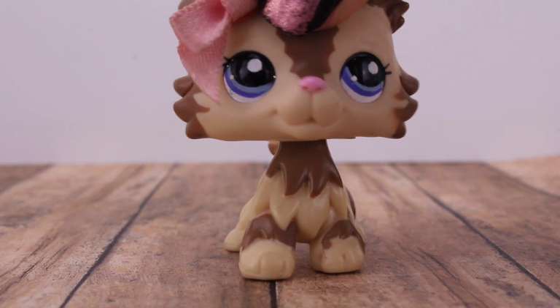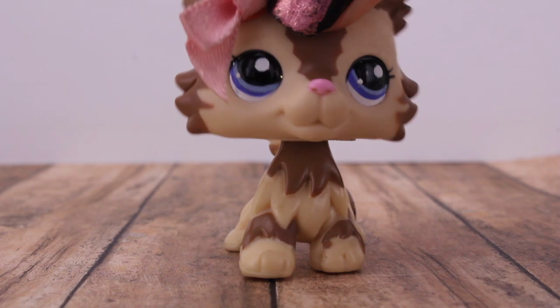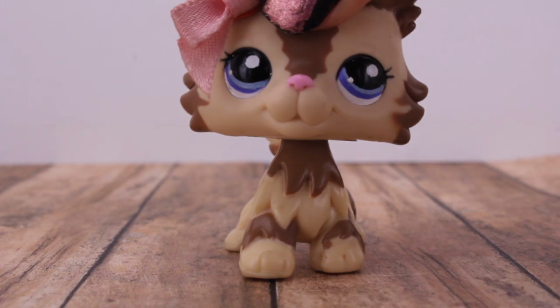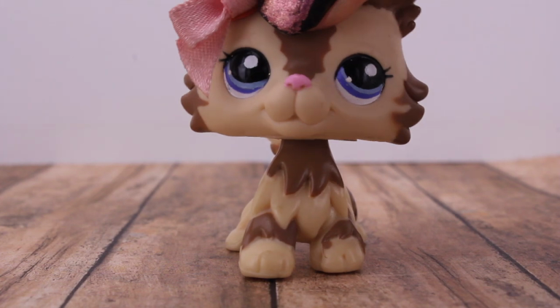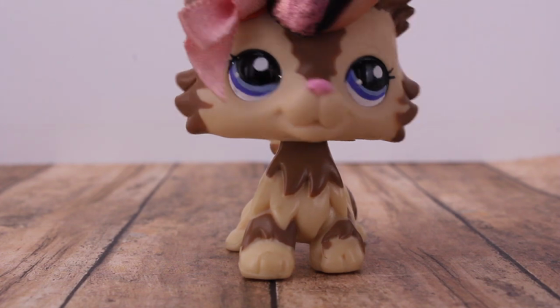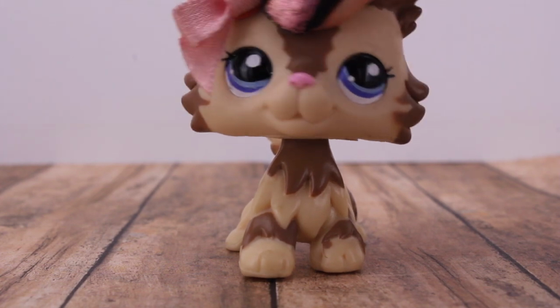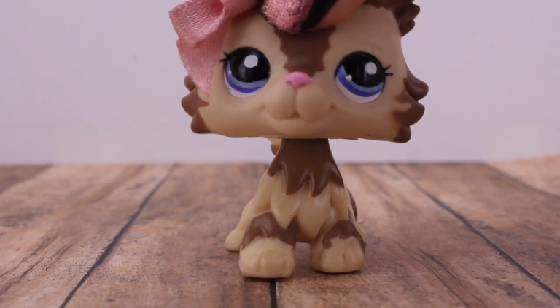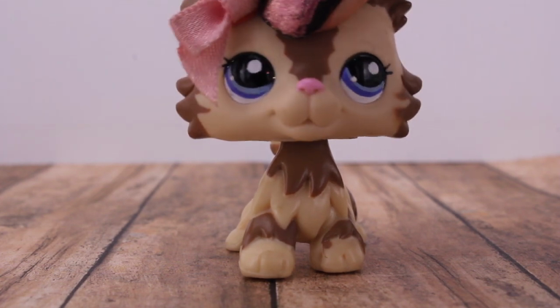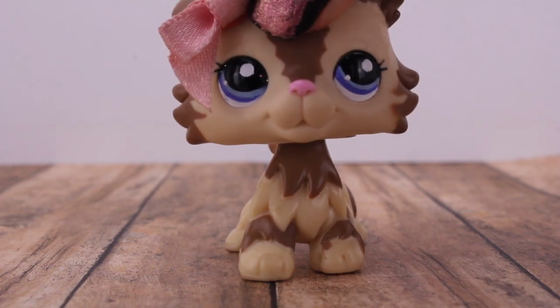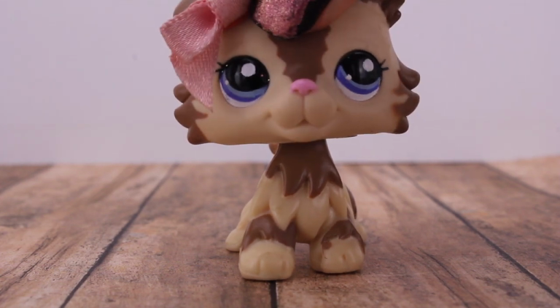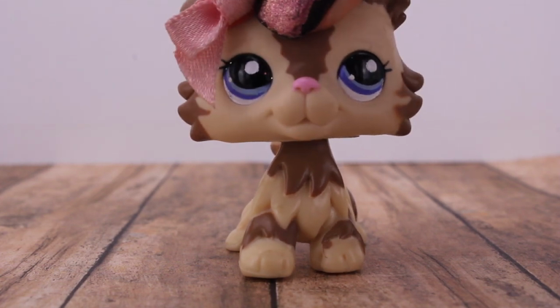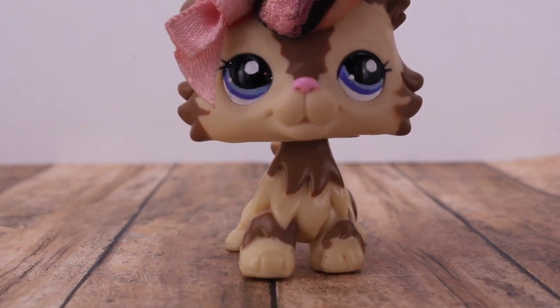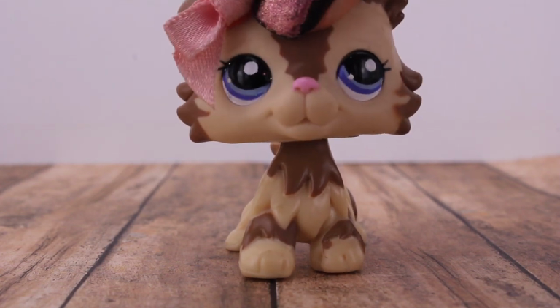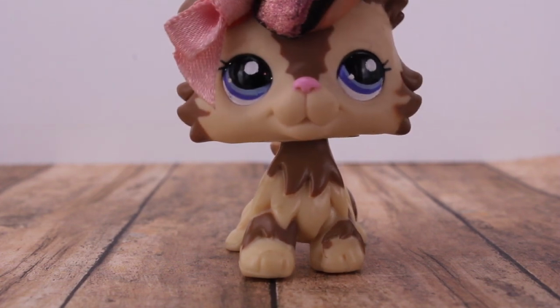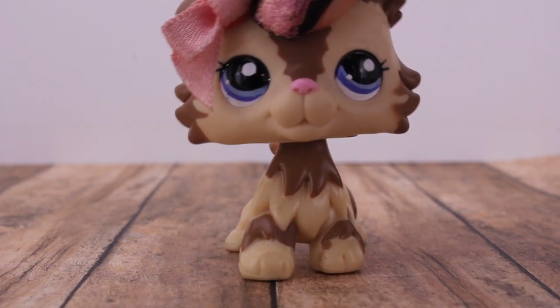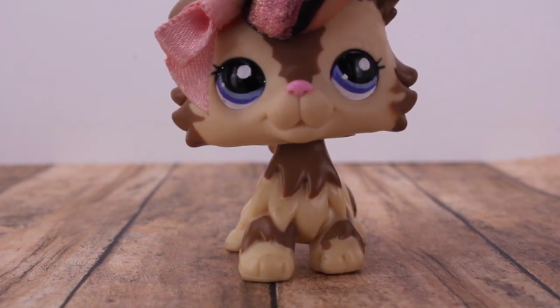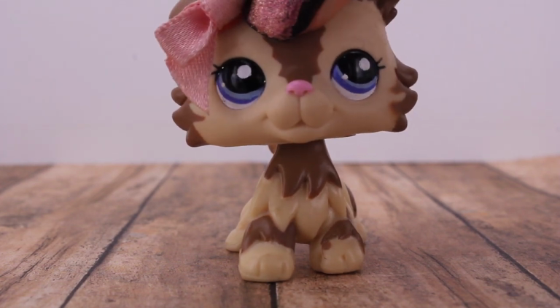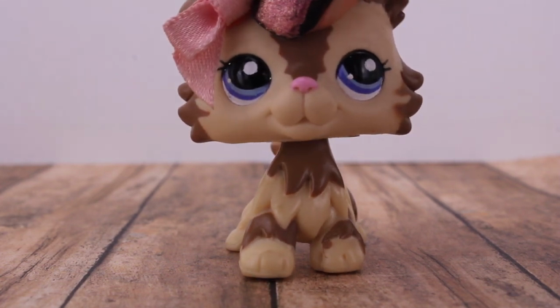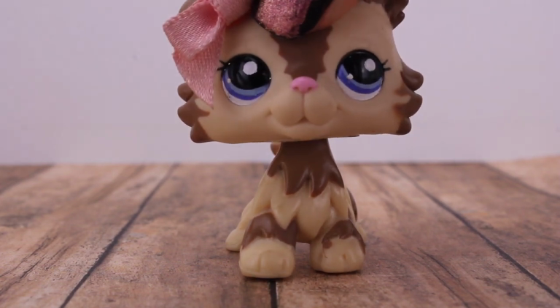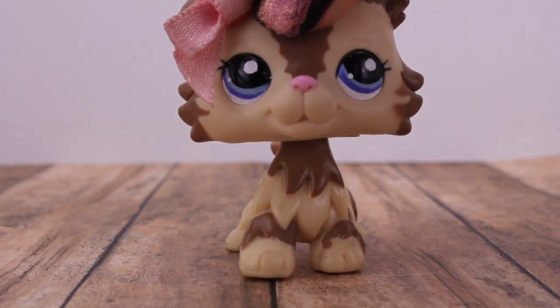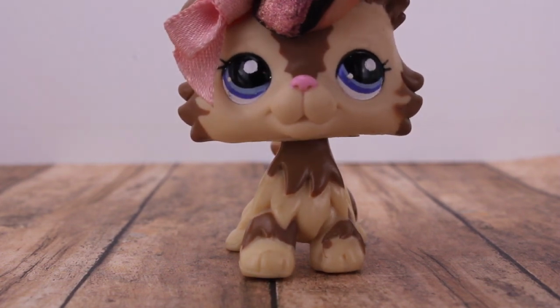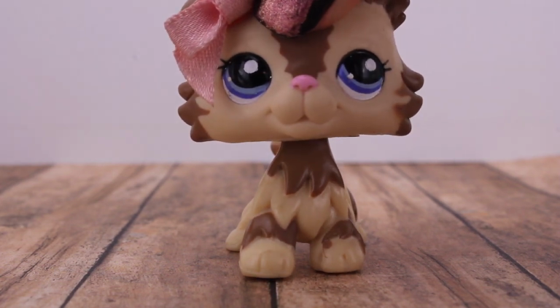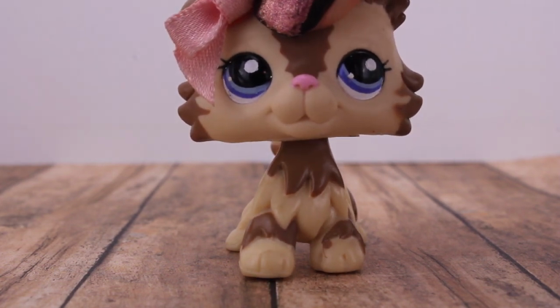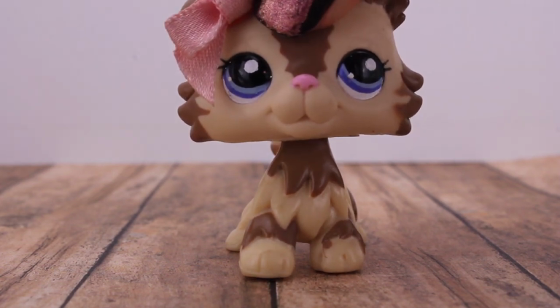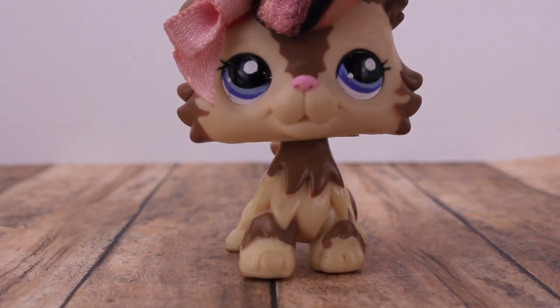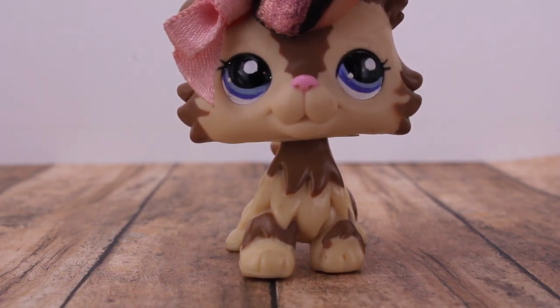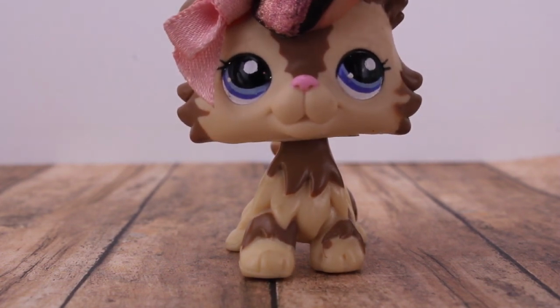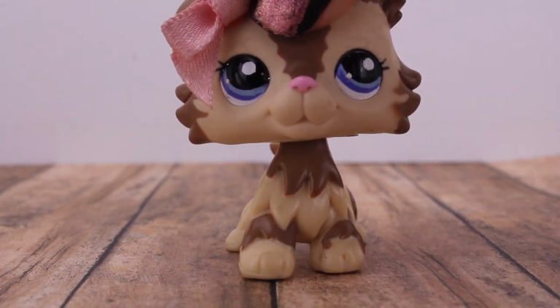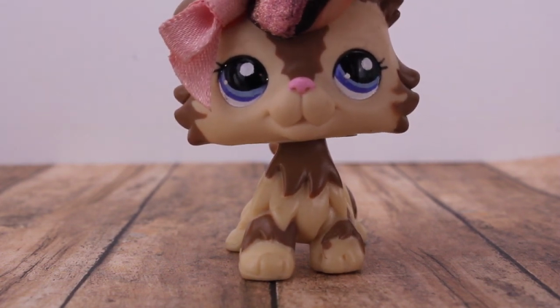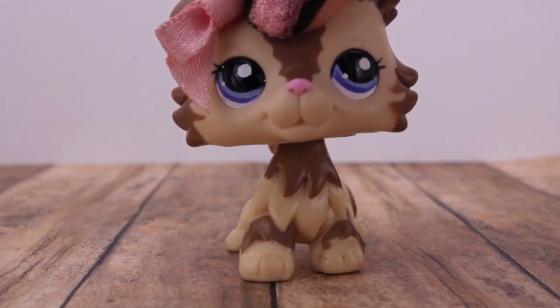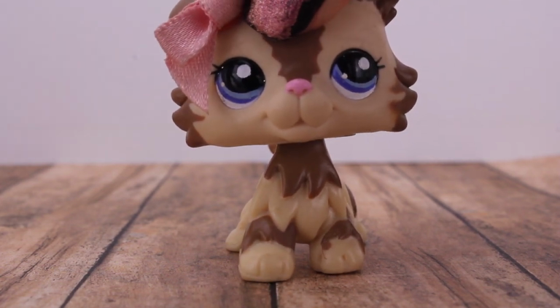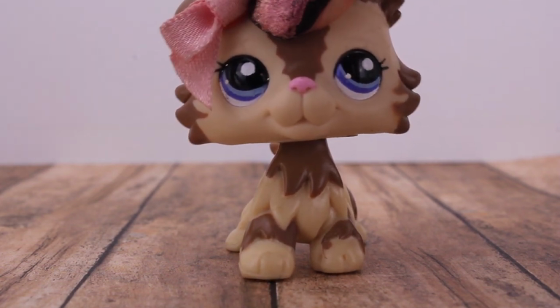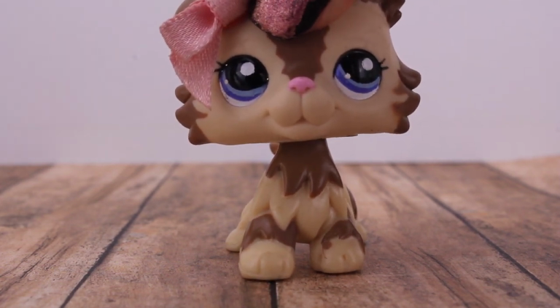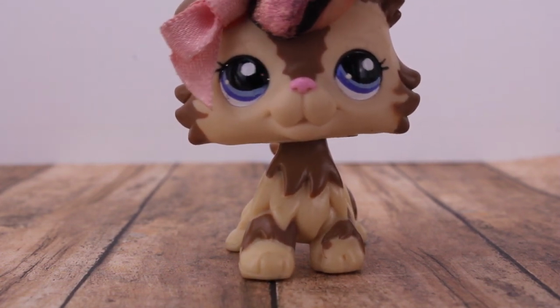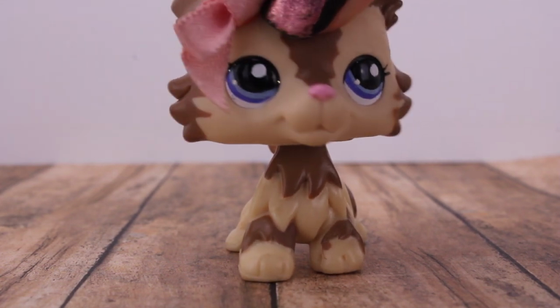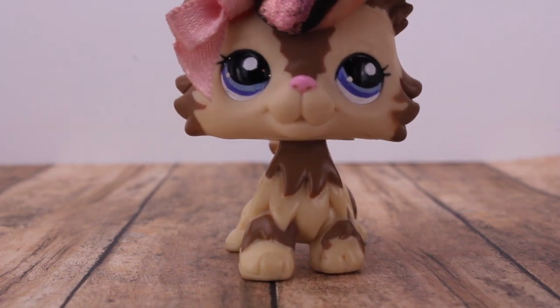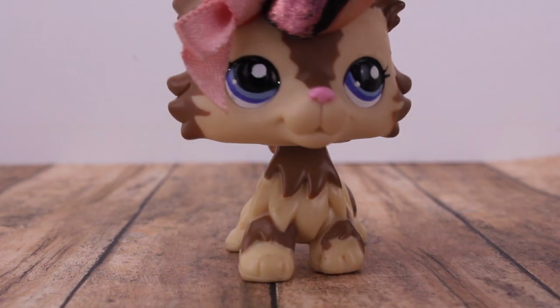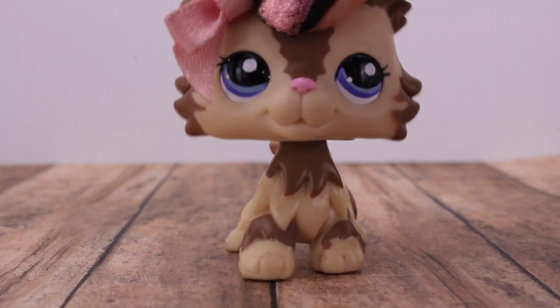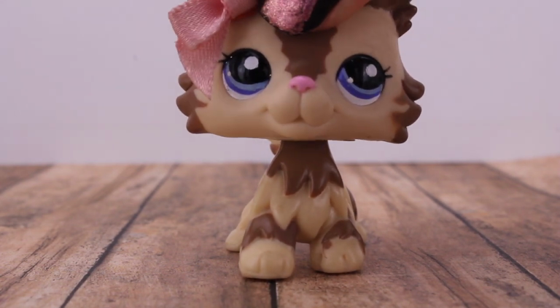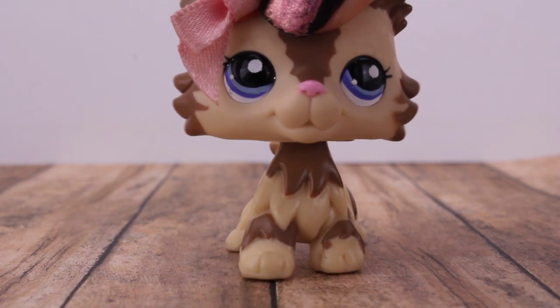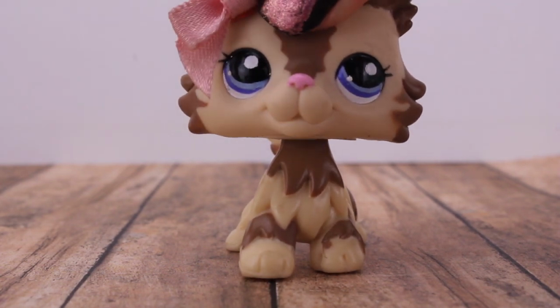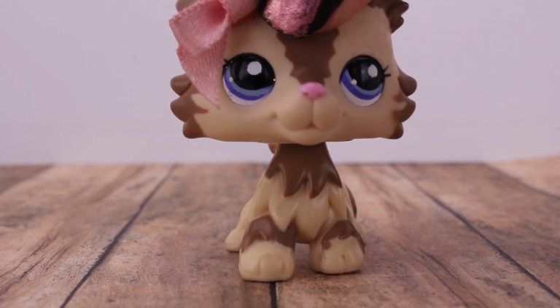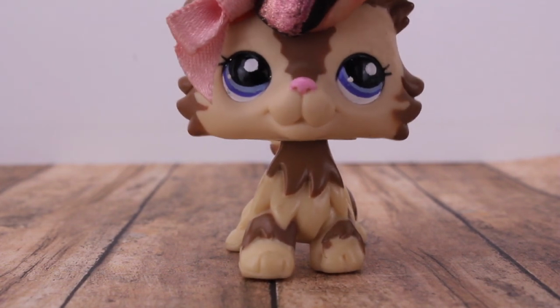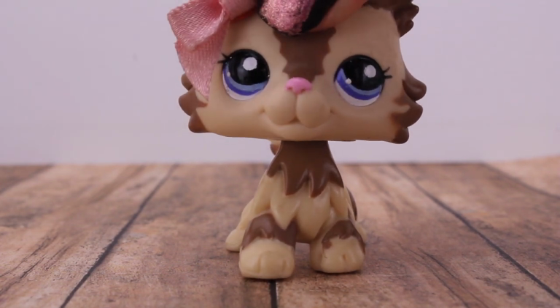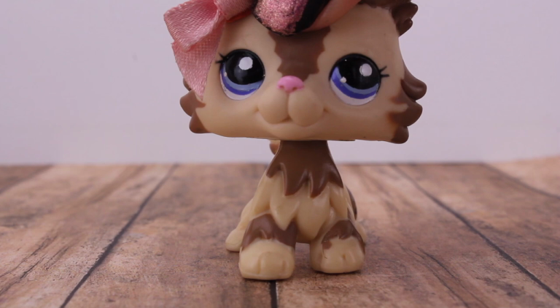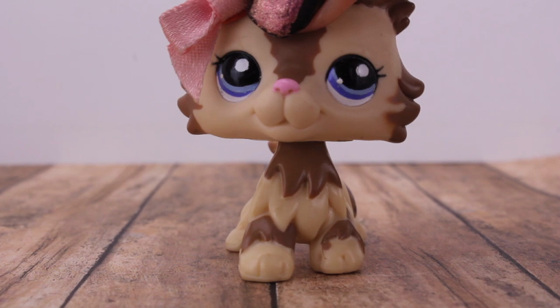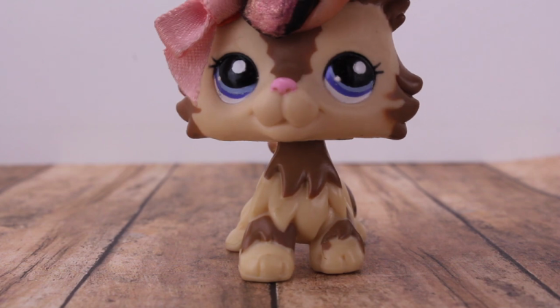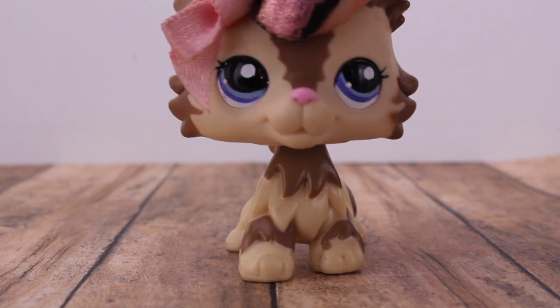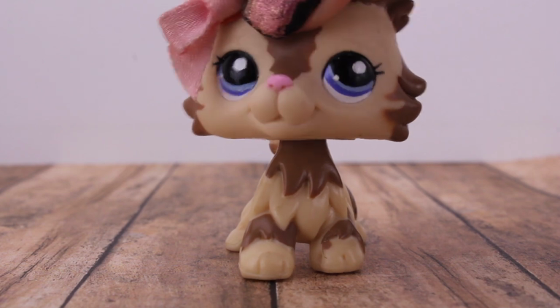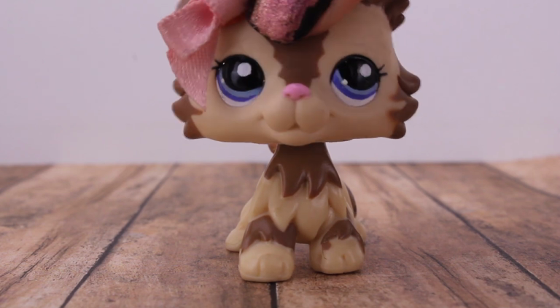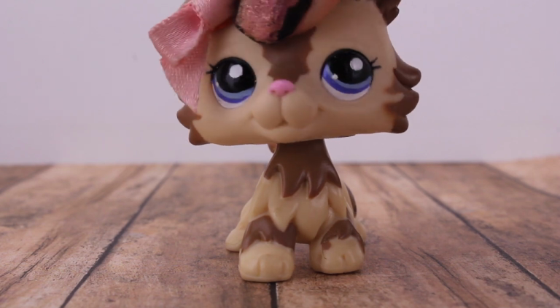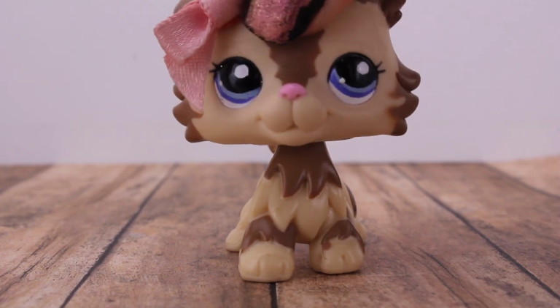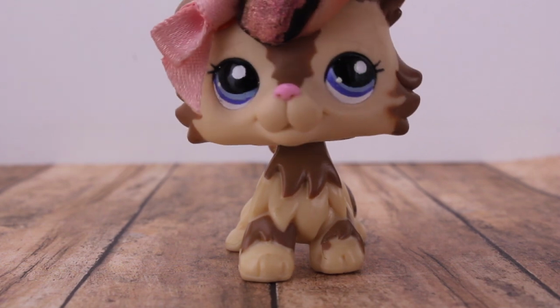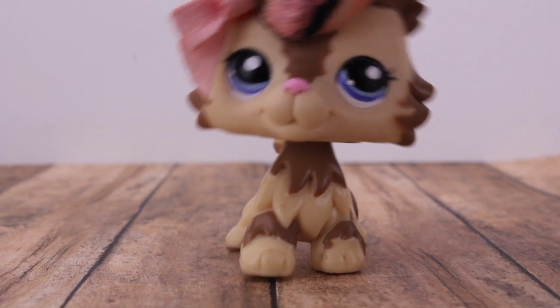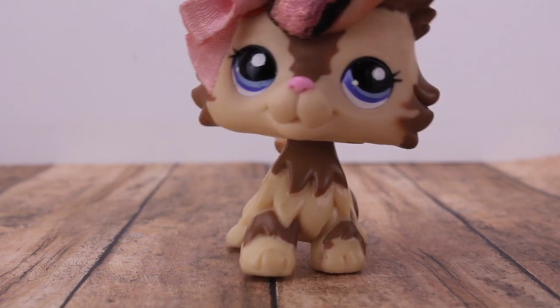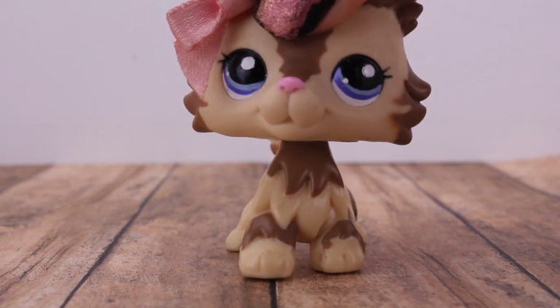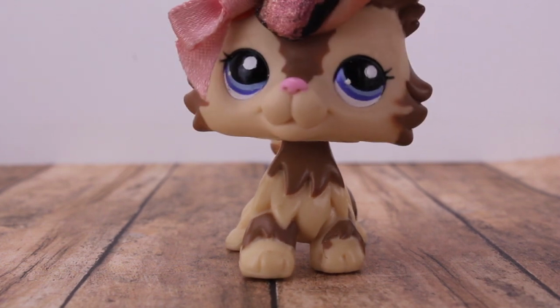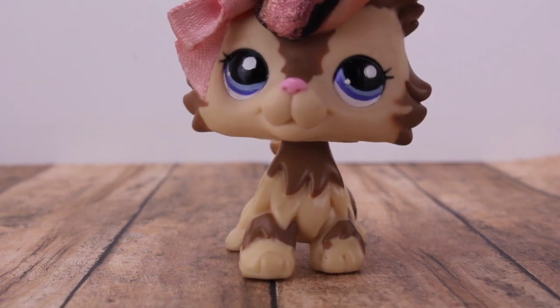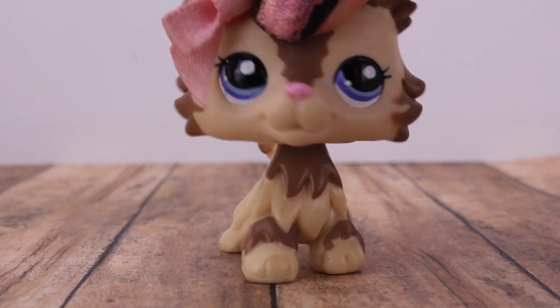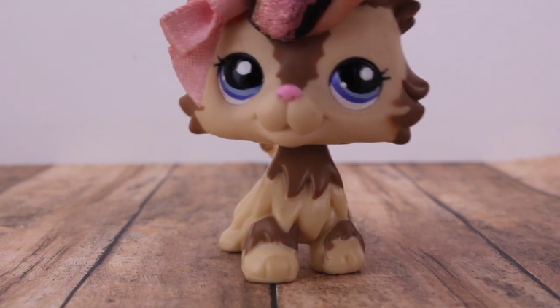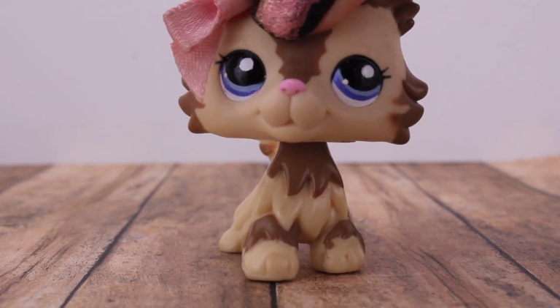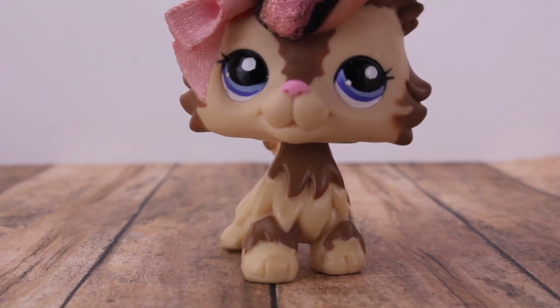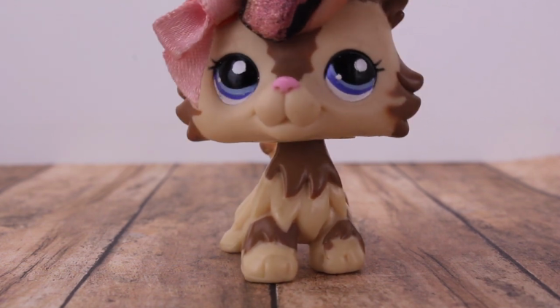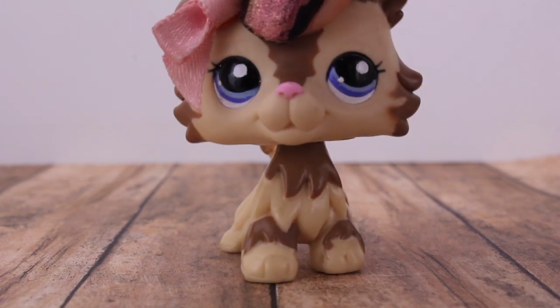Hey guys, it's LPSSugarPie here, back with another video, and today I'm going to be unpackaging my new mascot for my channel.